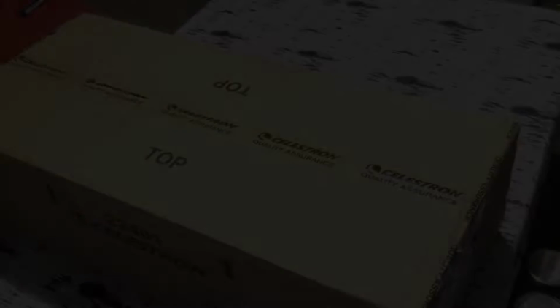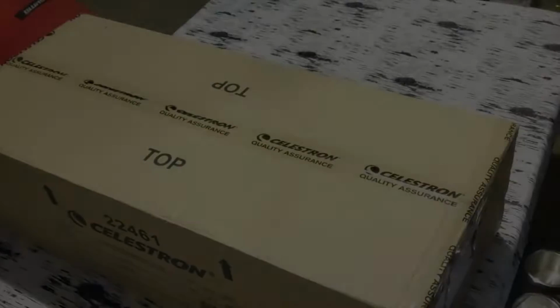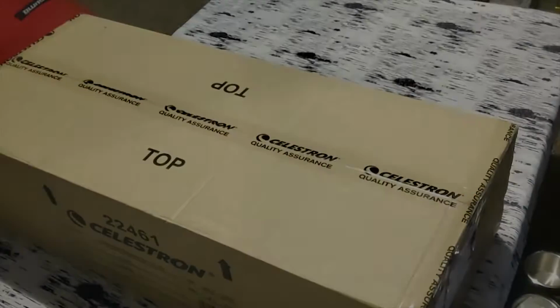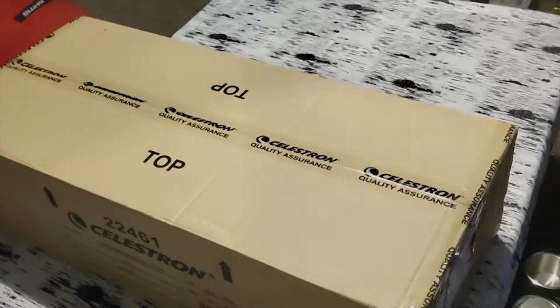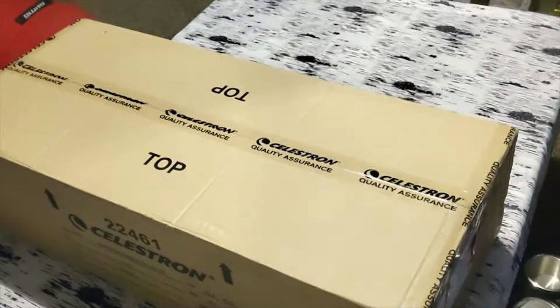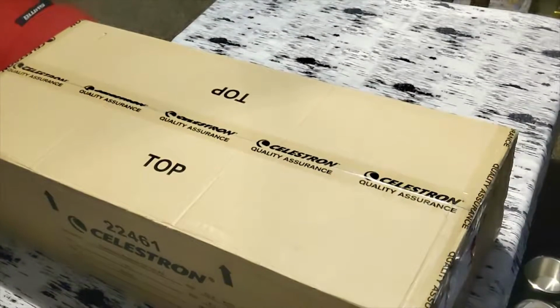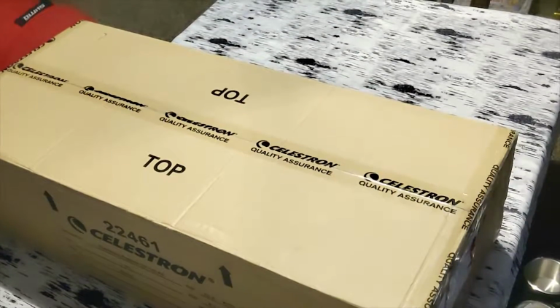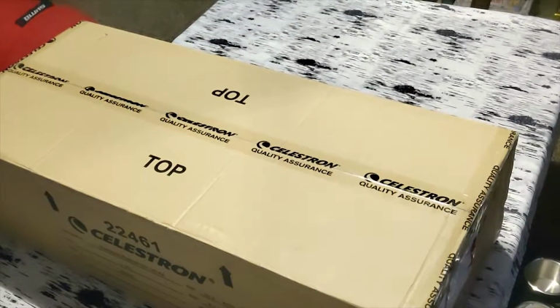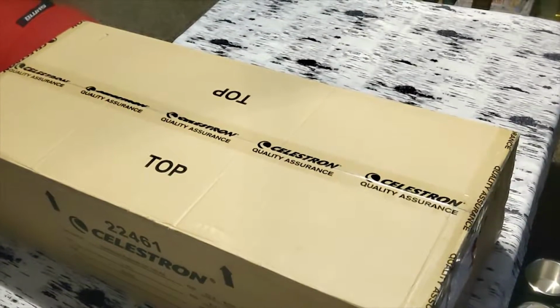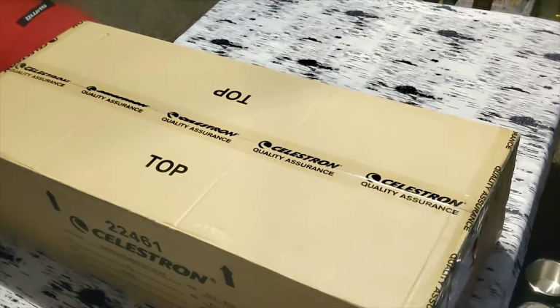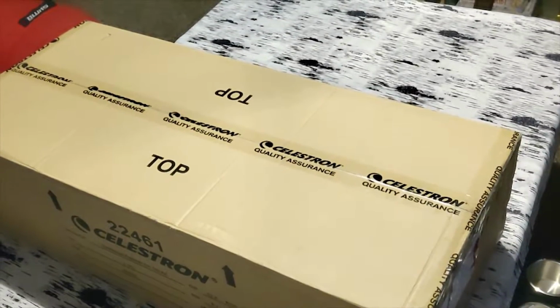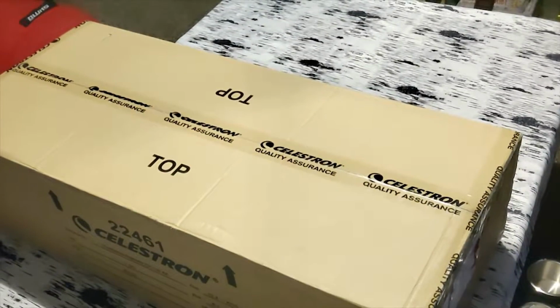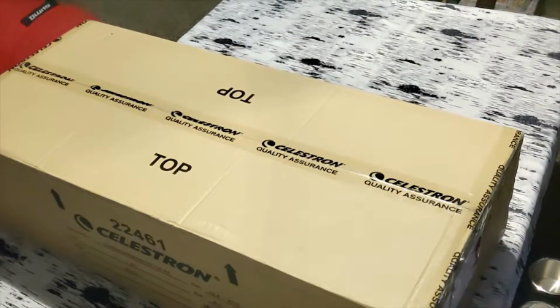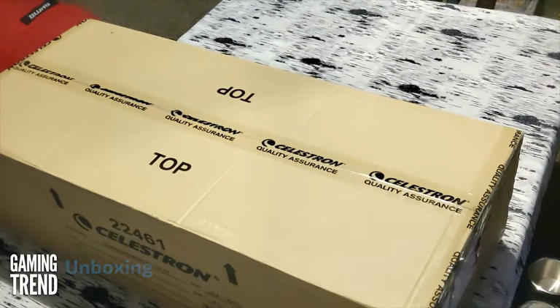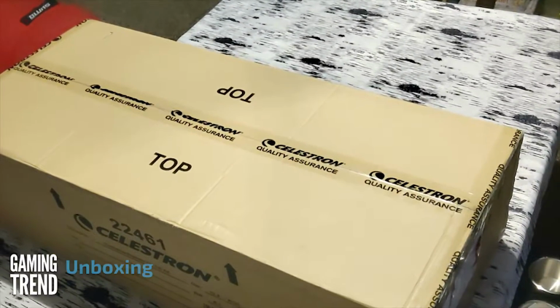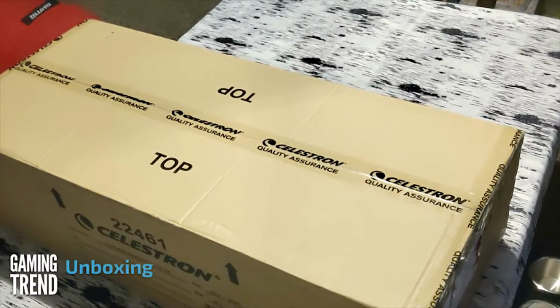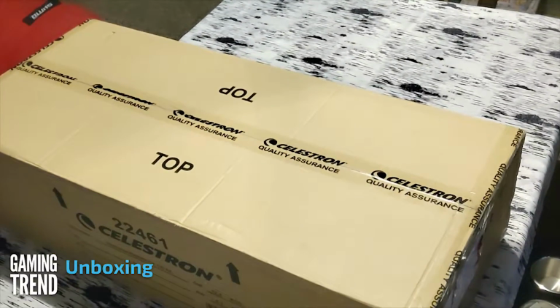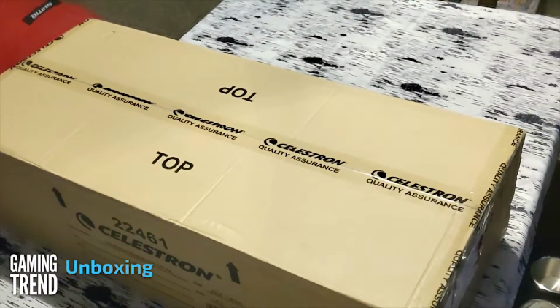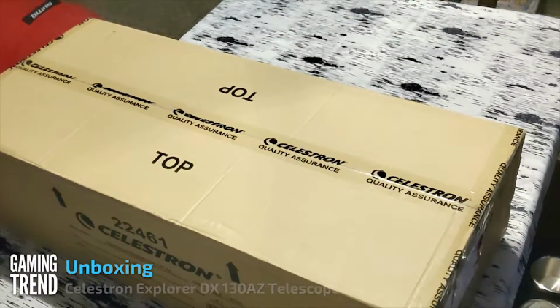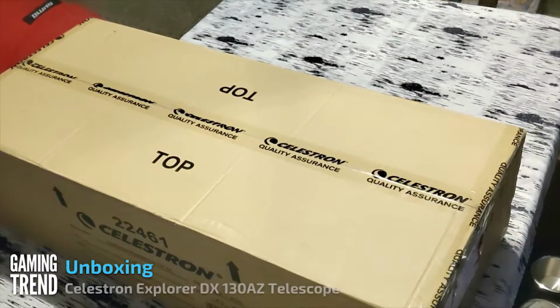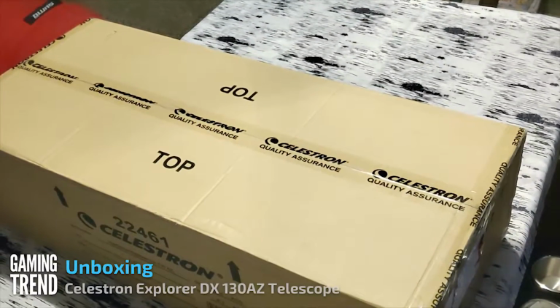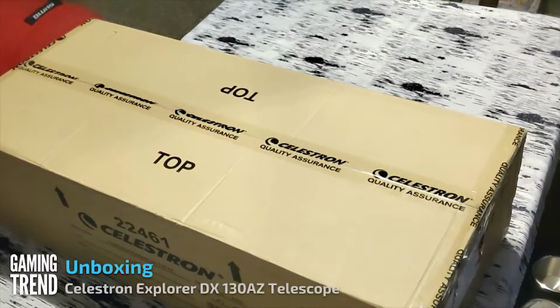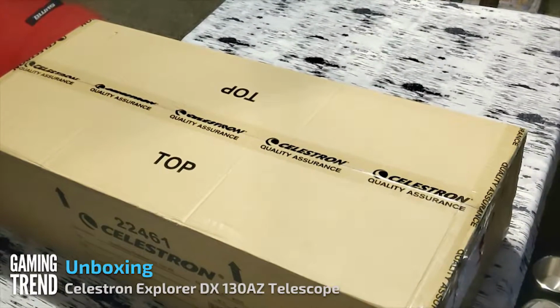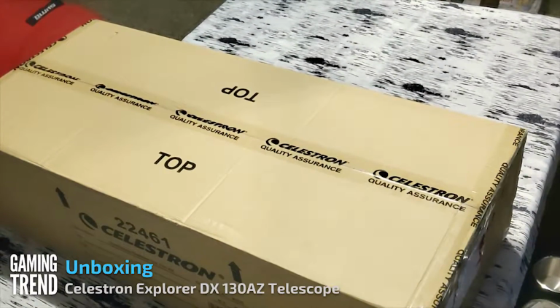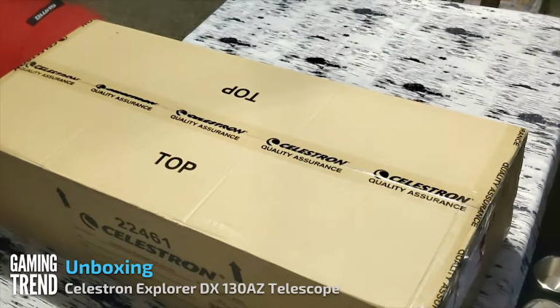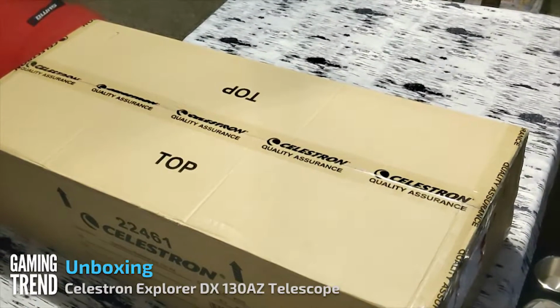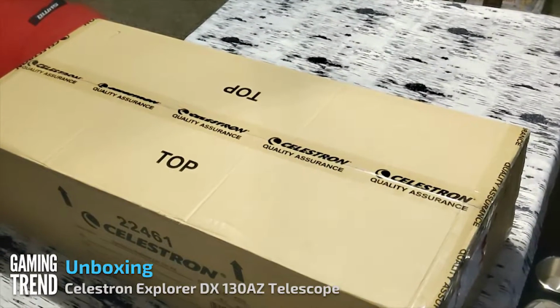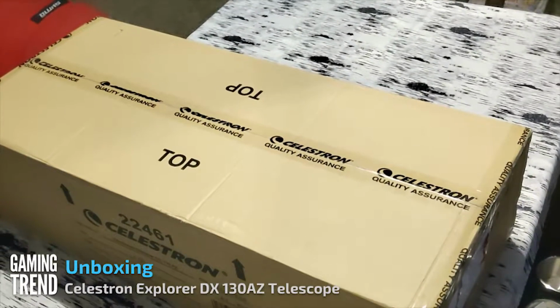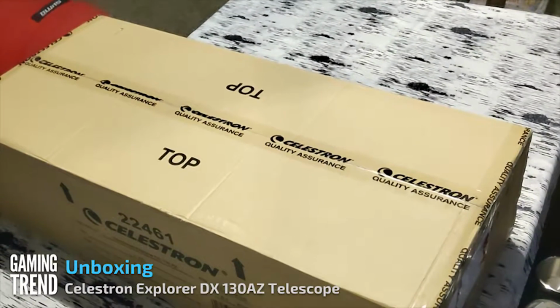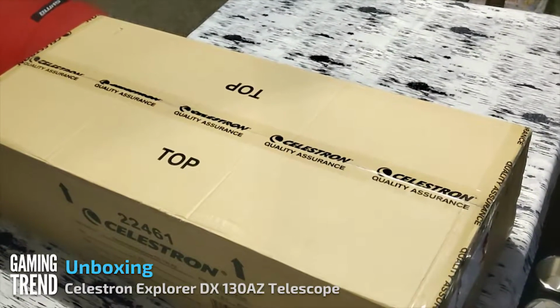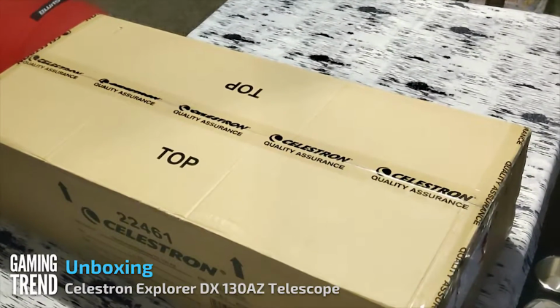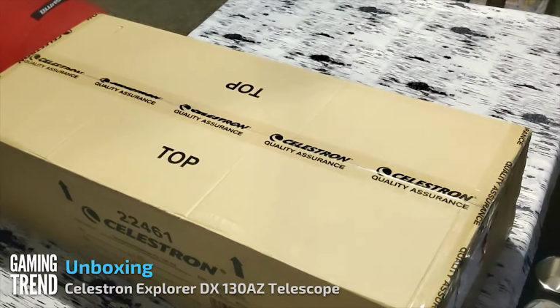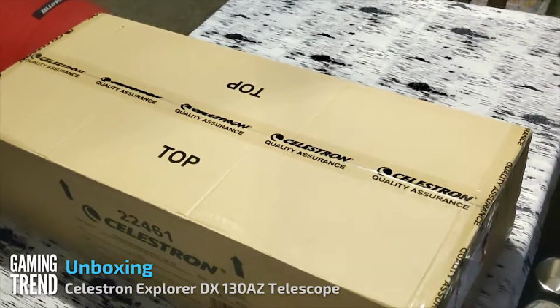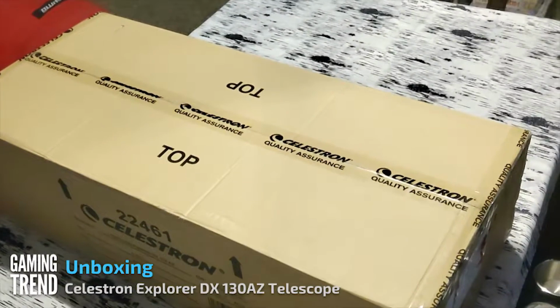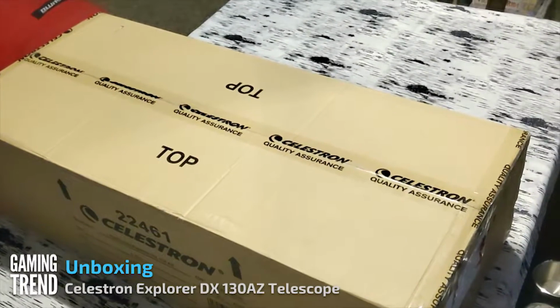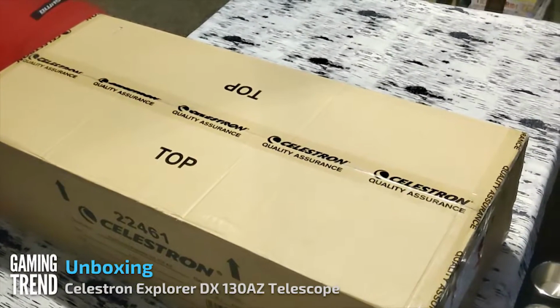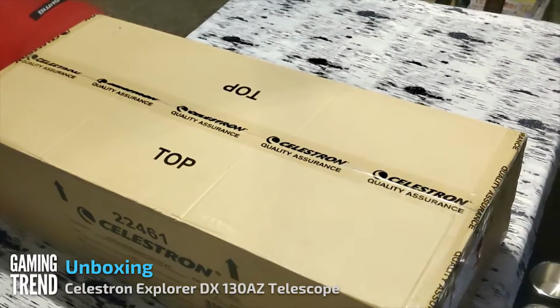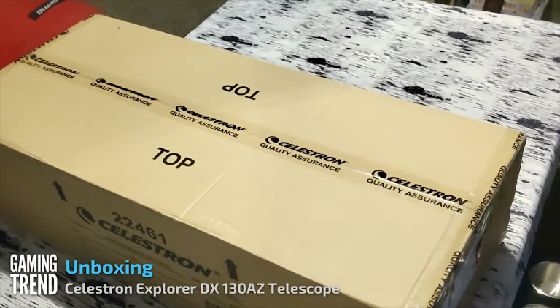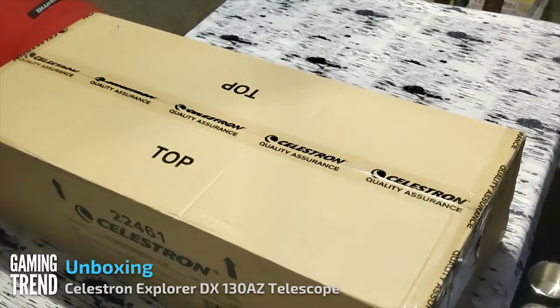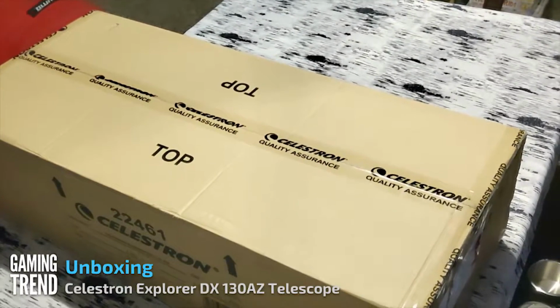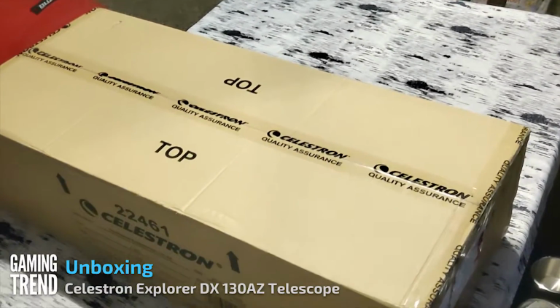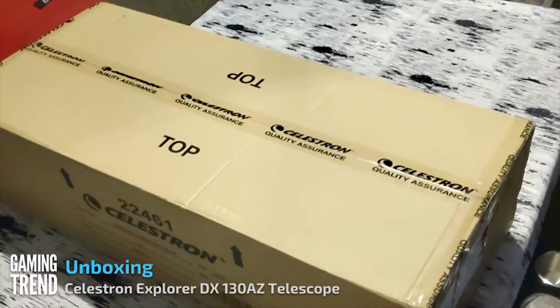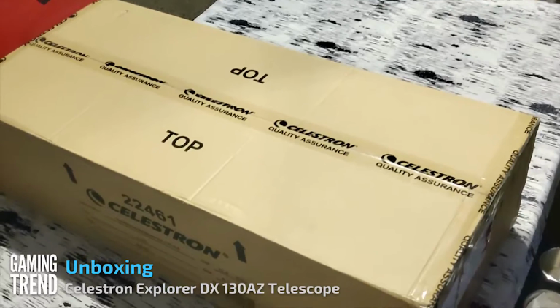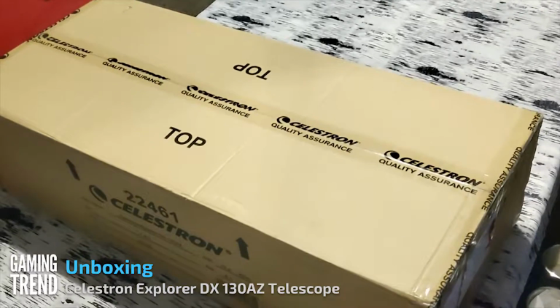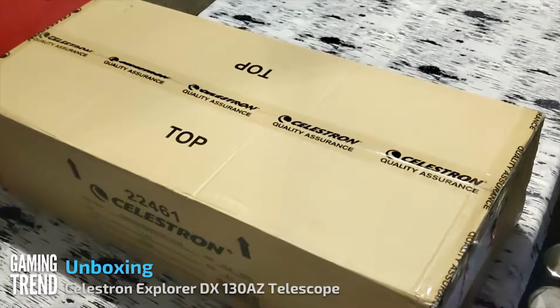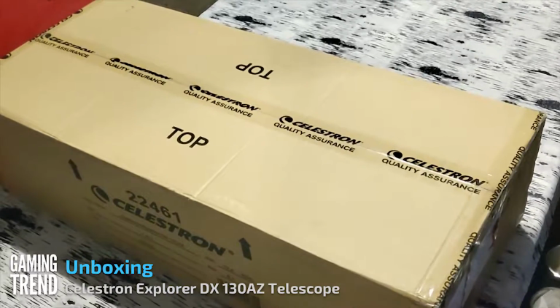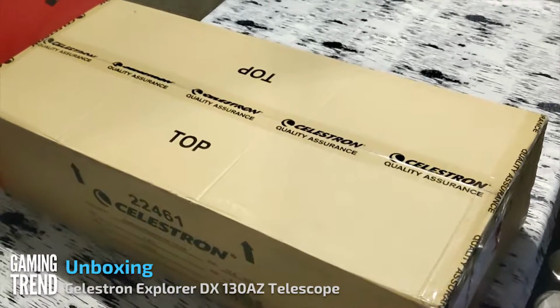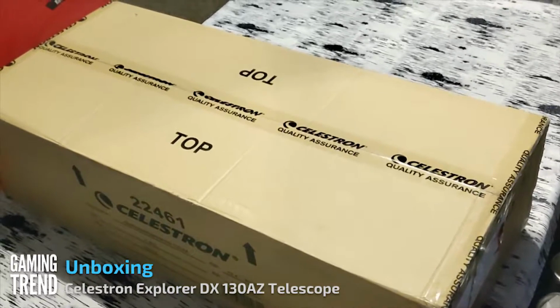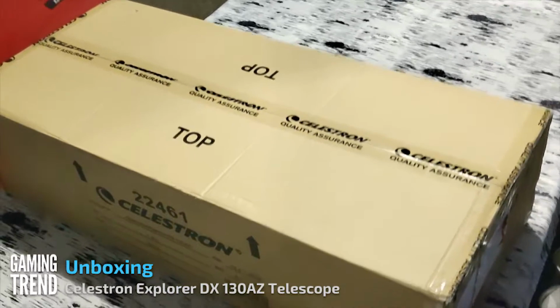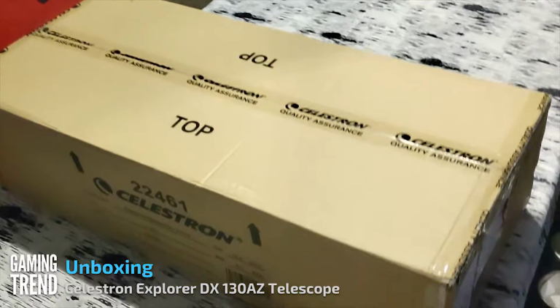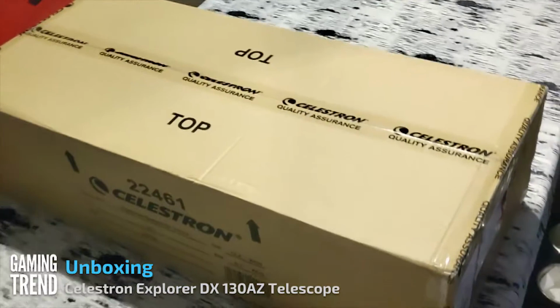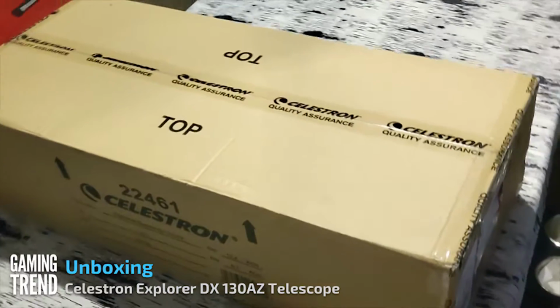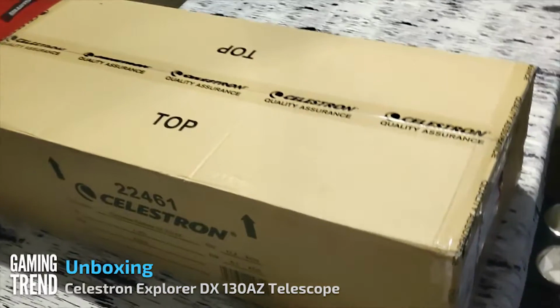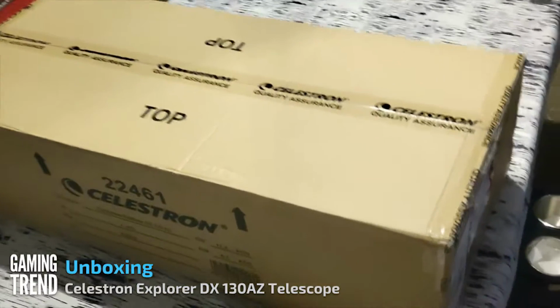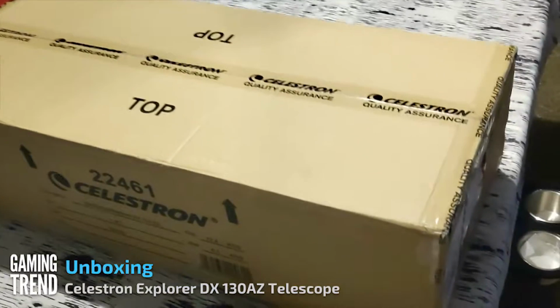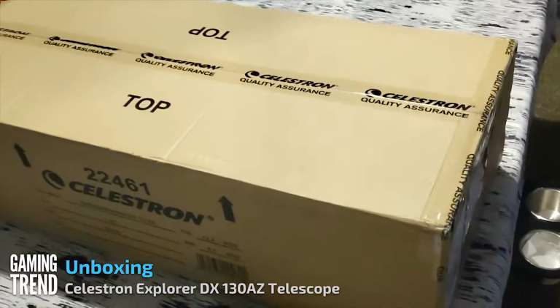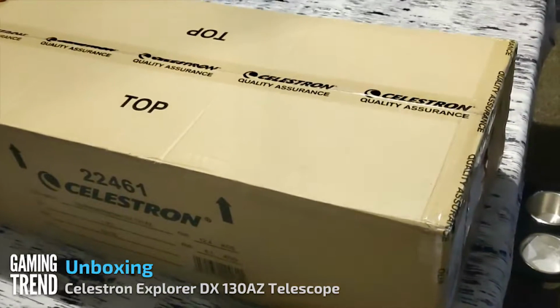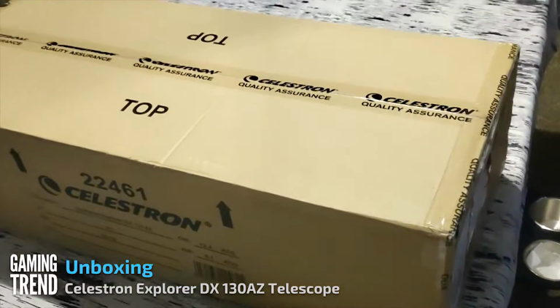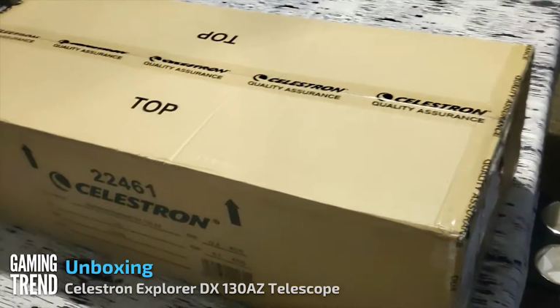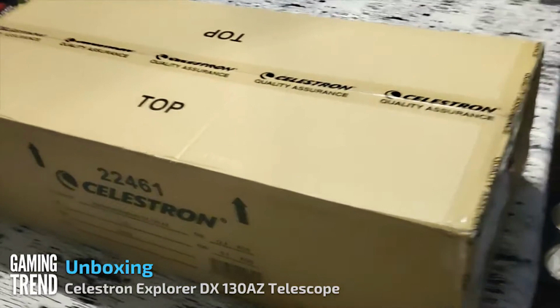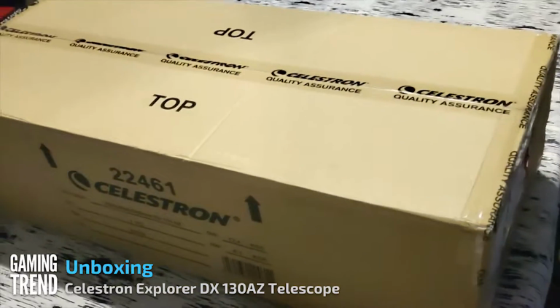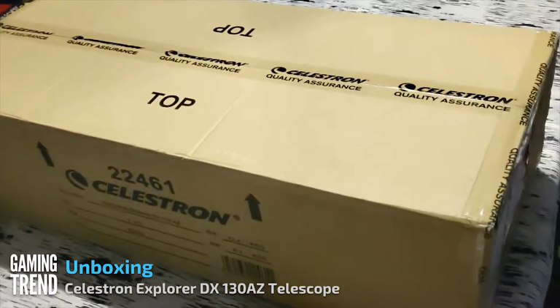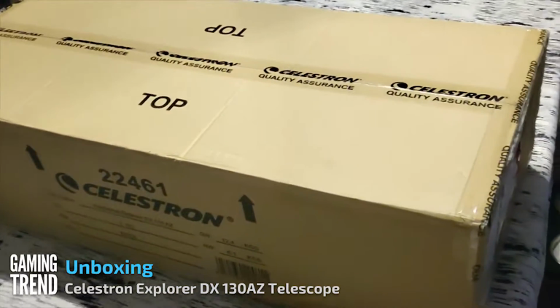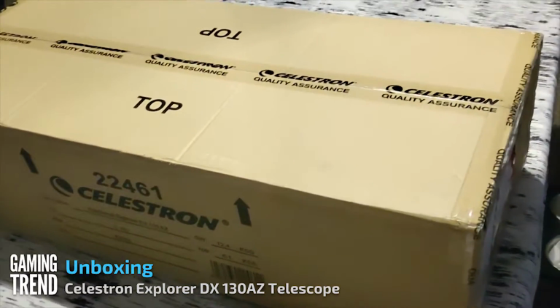Hey everybody, Ron Burke from Gaming Trend here. Today we're going to unbox the Celestron StarSense Explorer DX-130AZ.